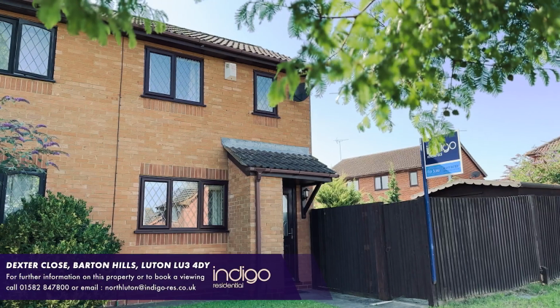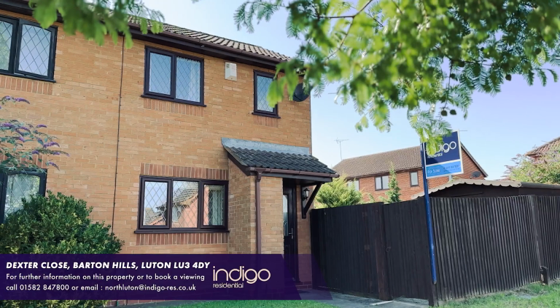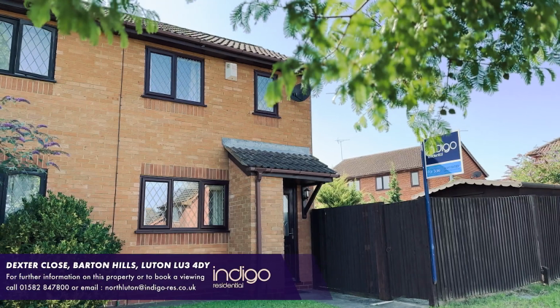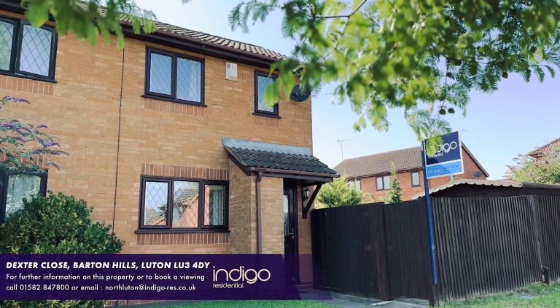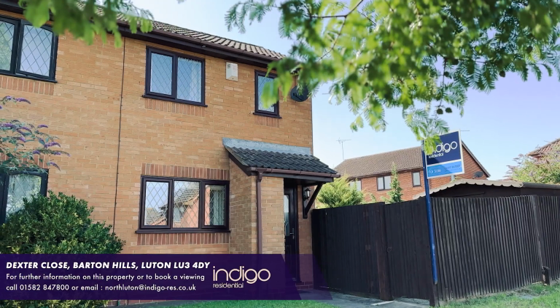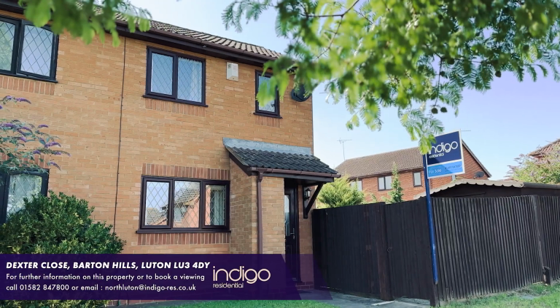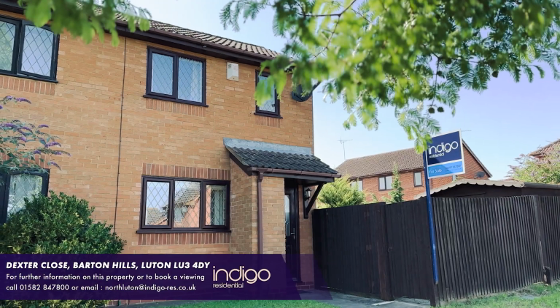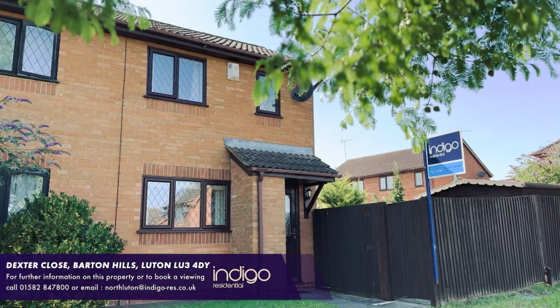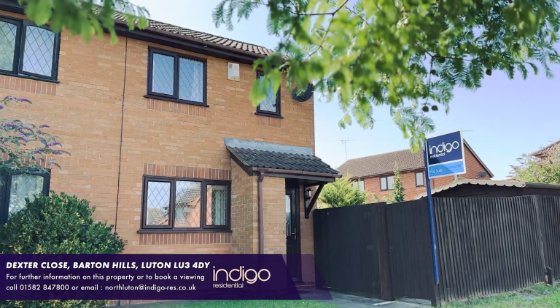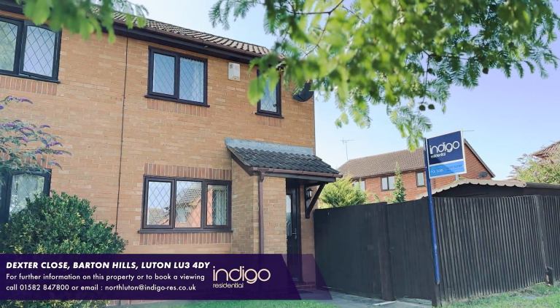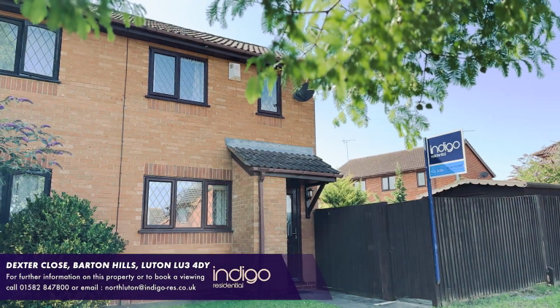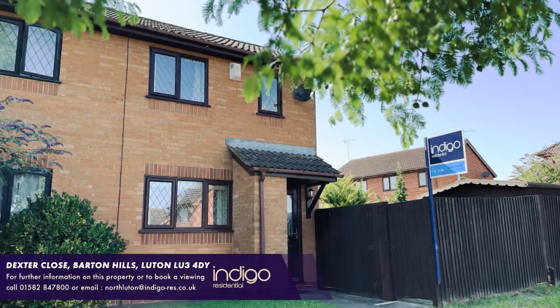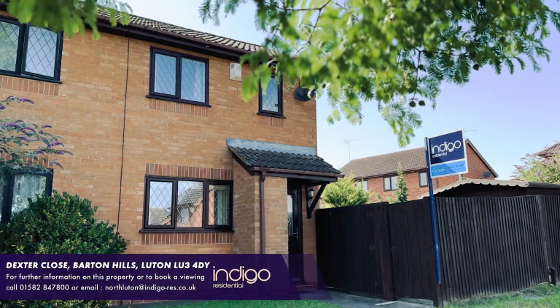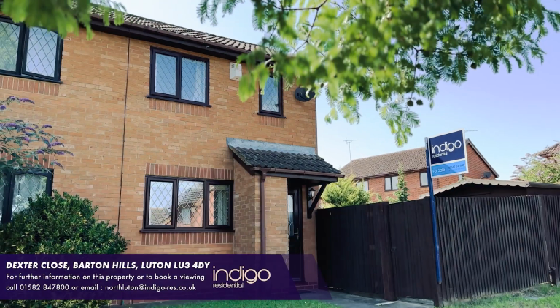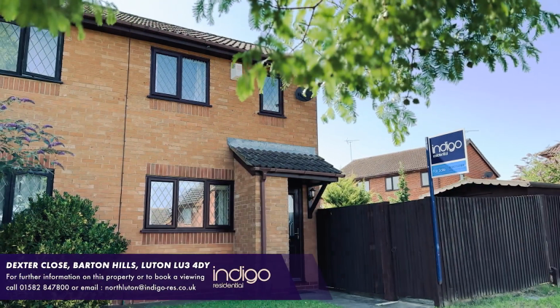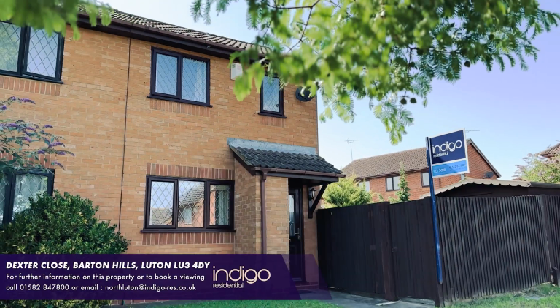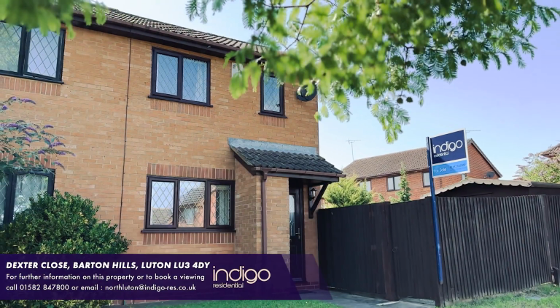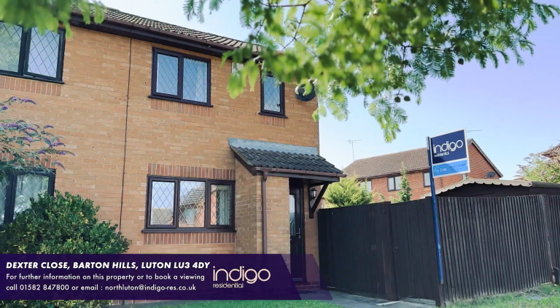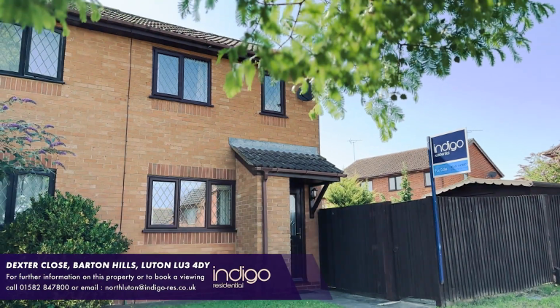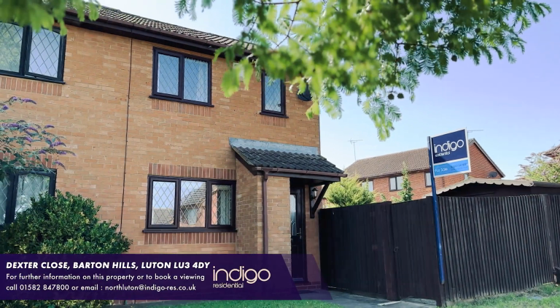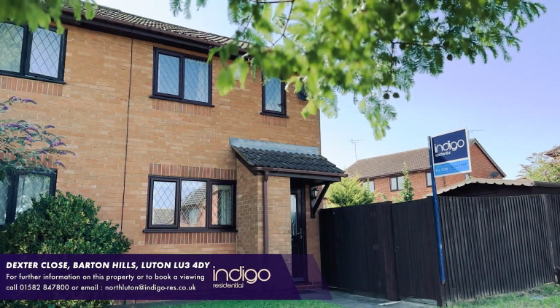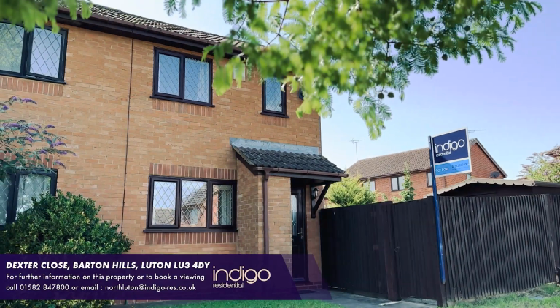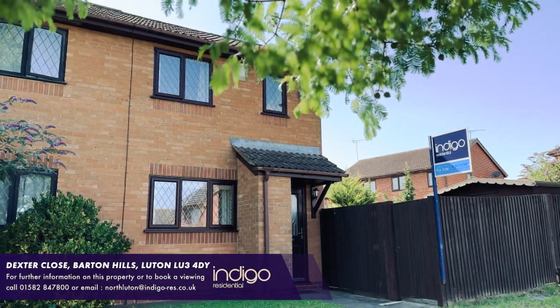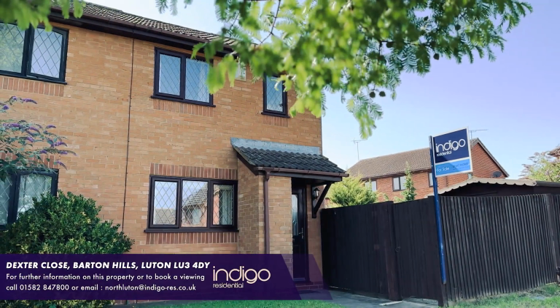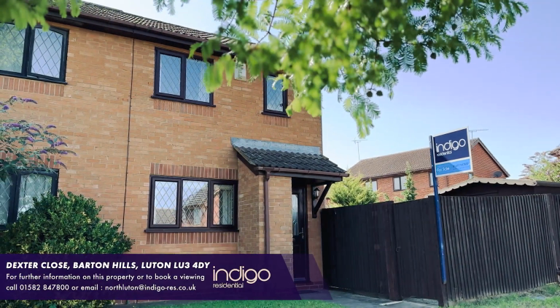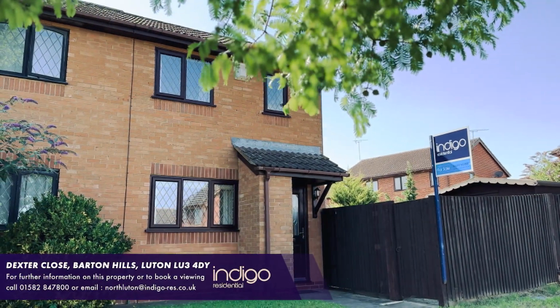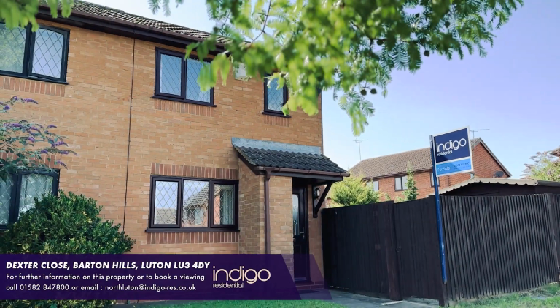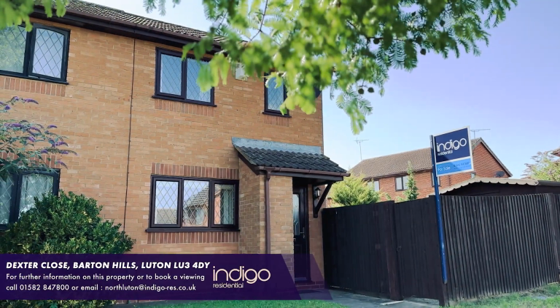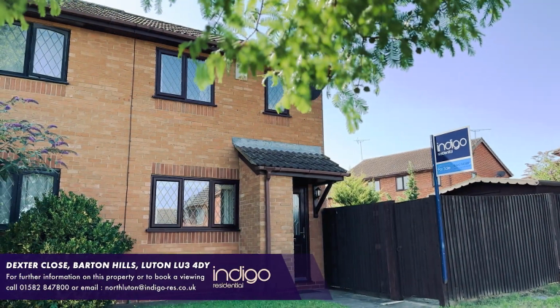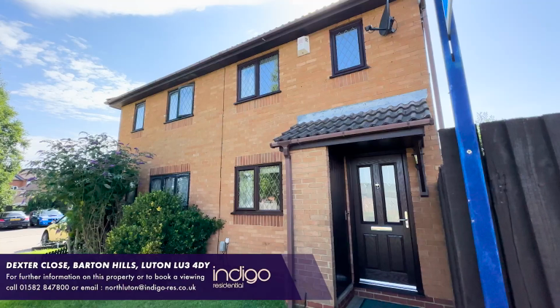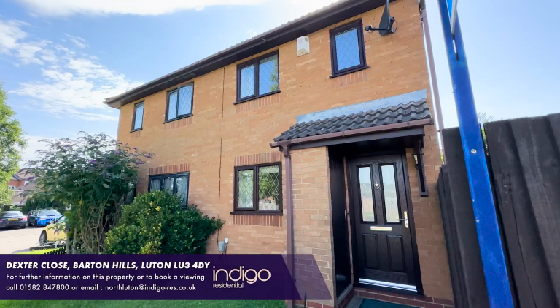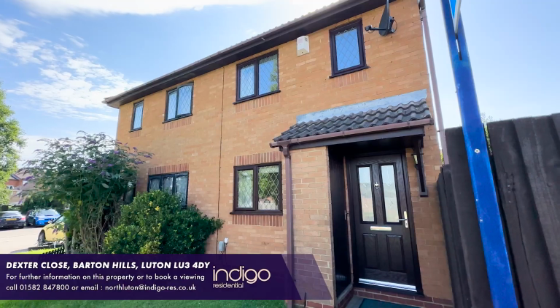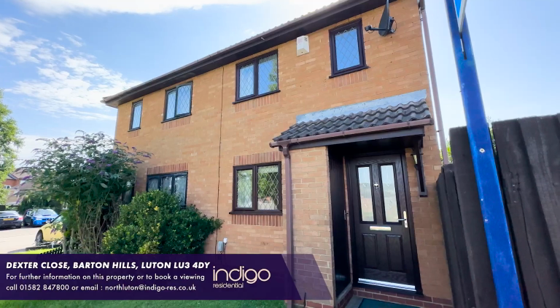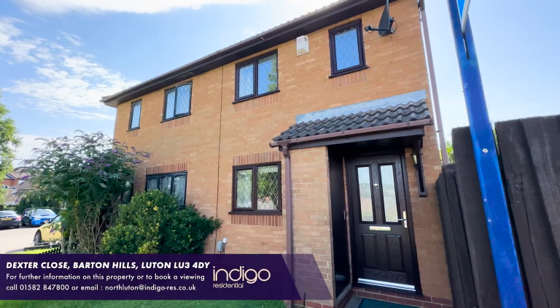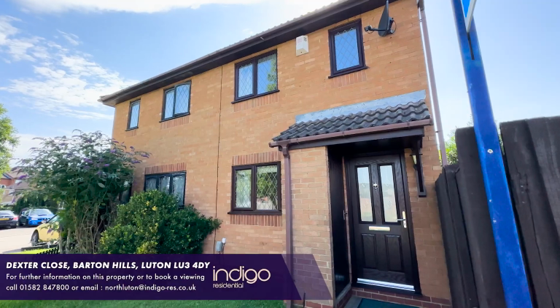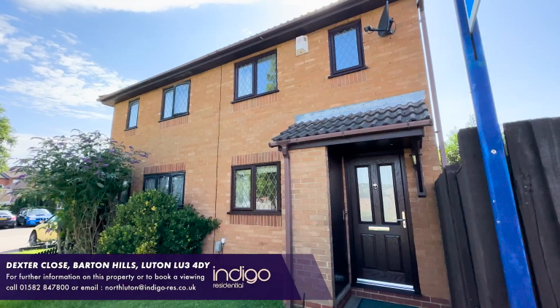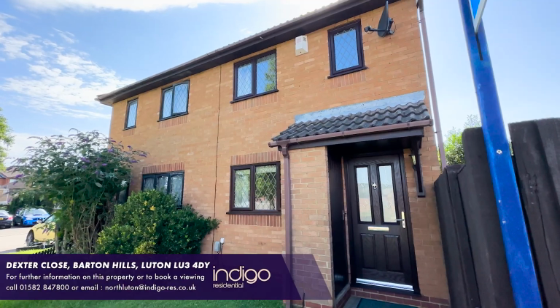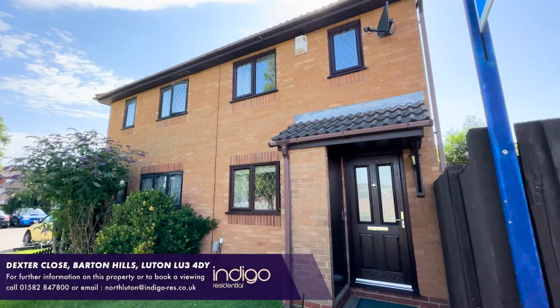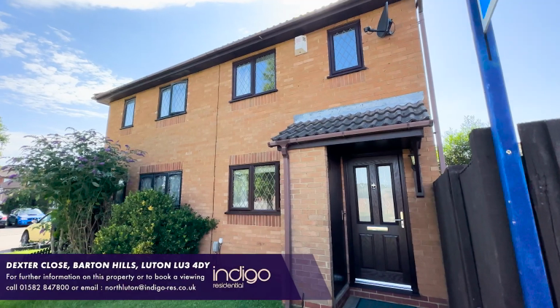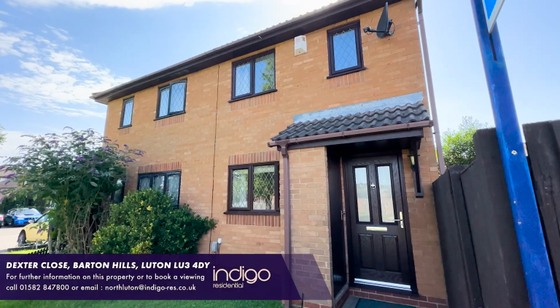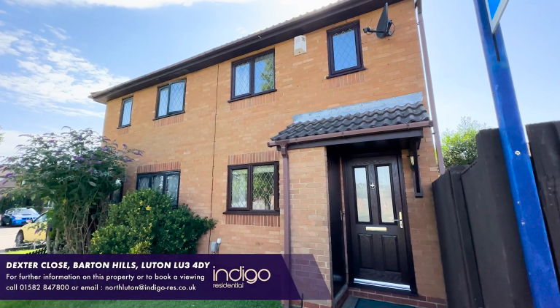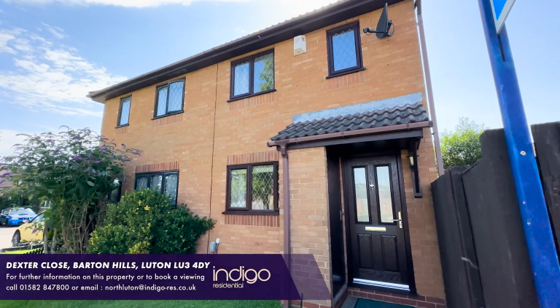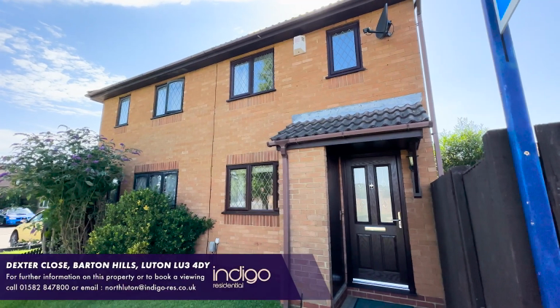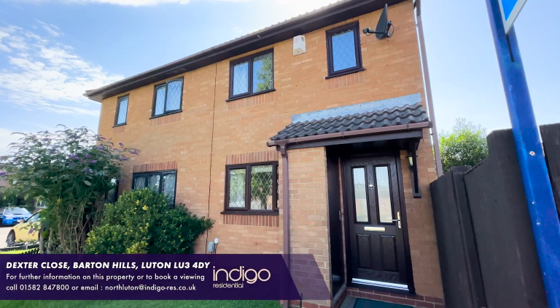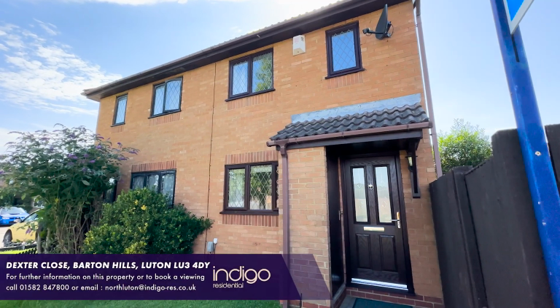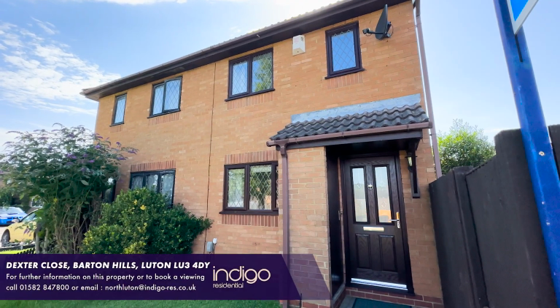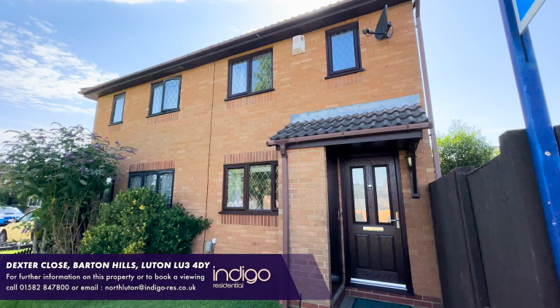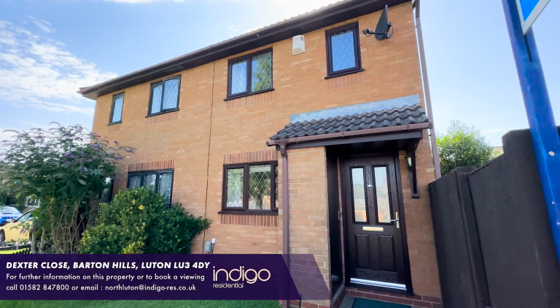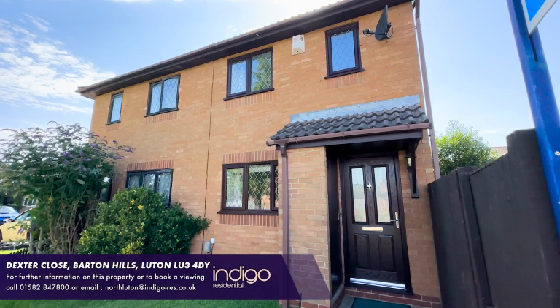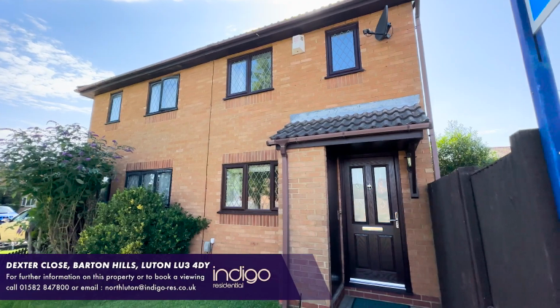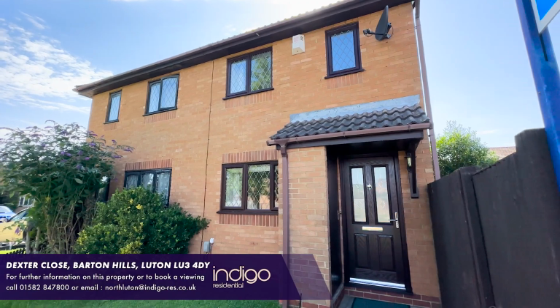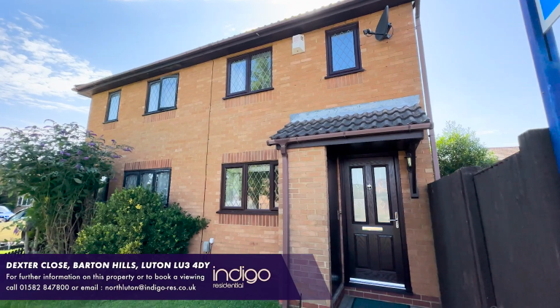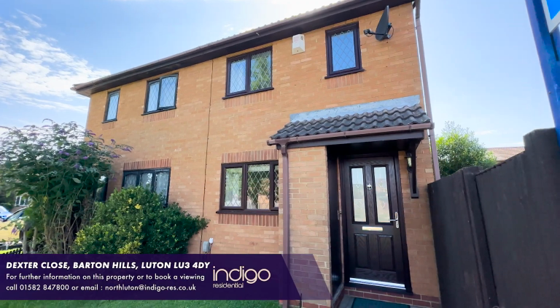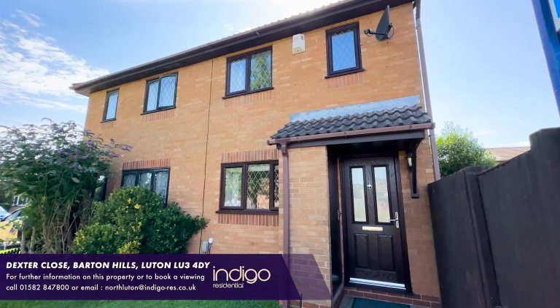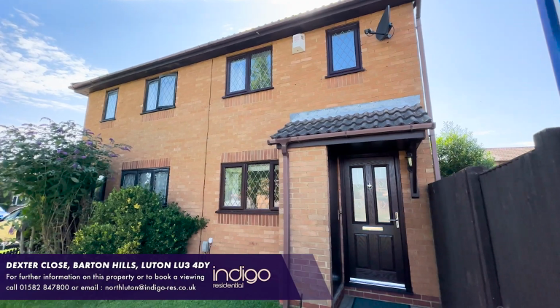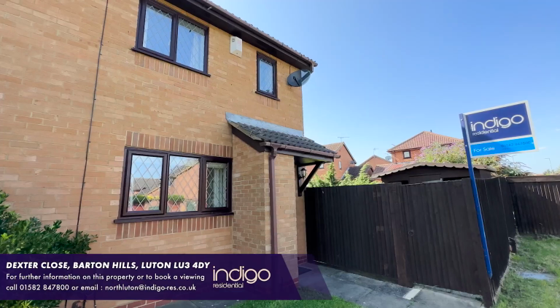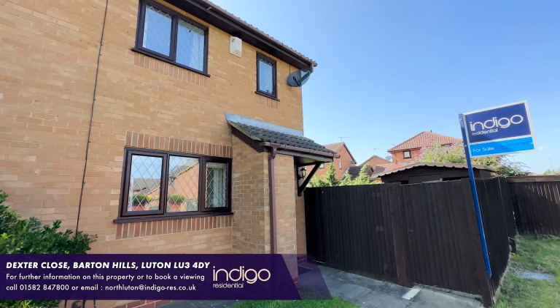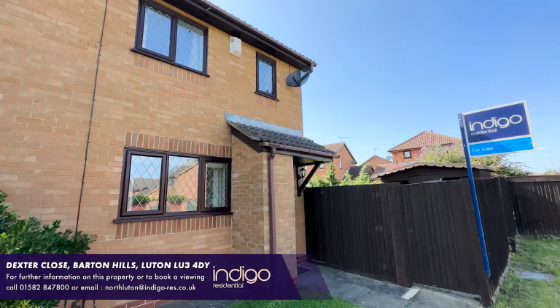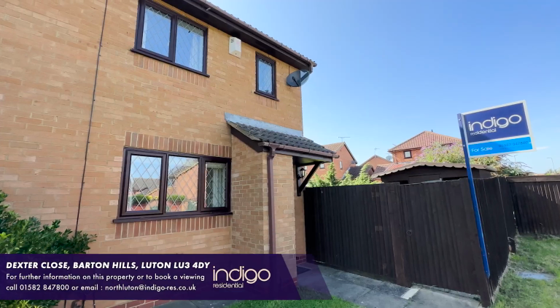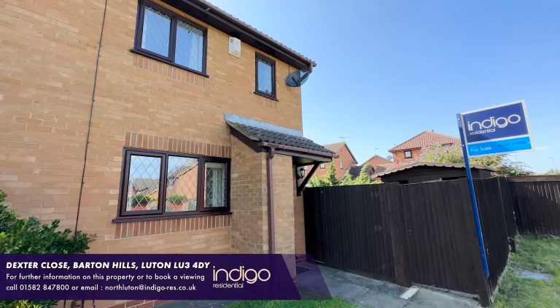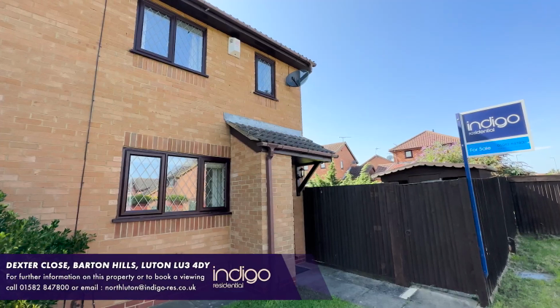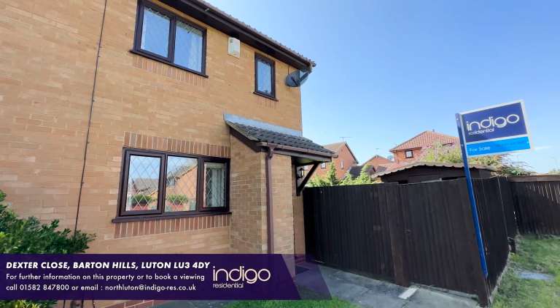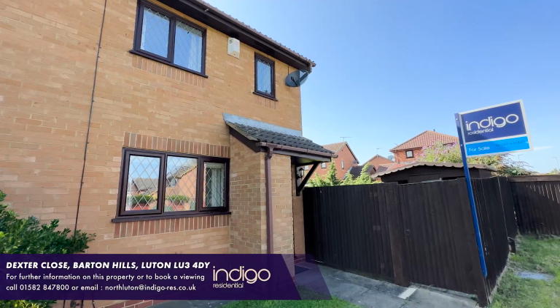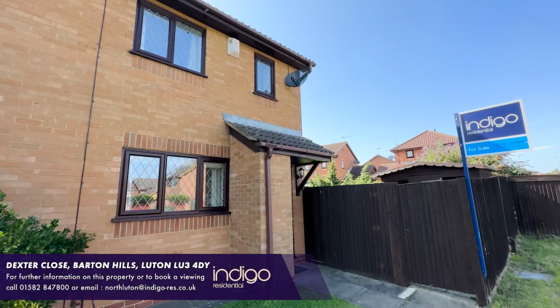The property has gas central heating, fully double glazed windows and doors, and there are no upper chain complications.